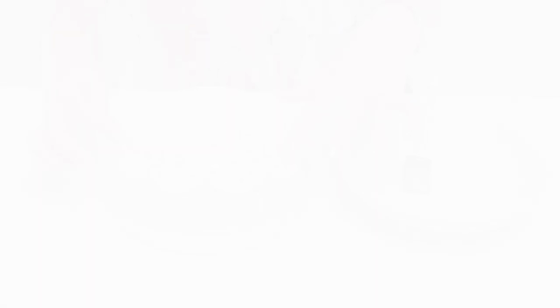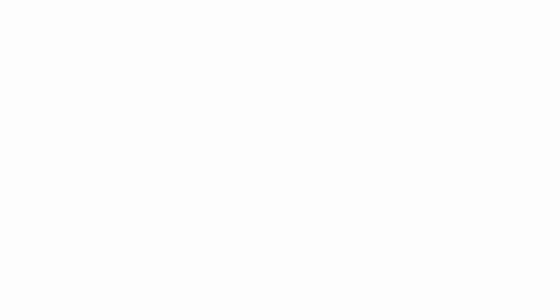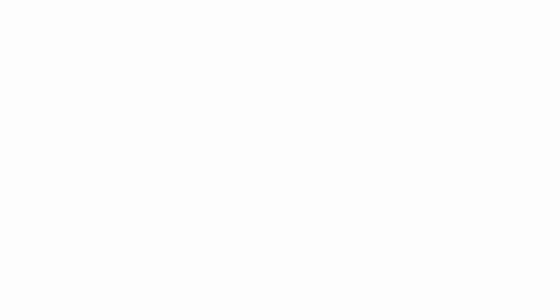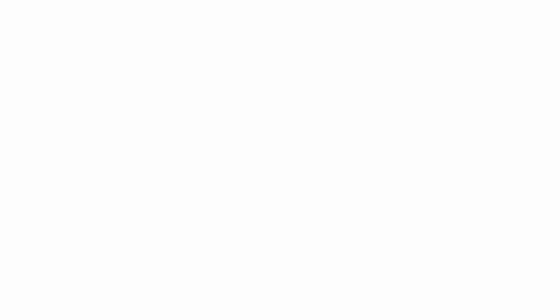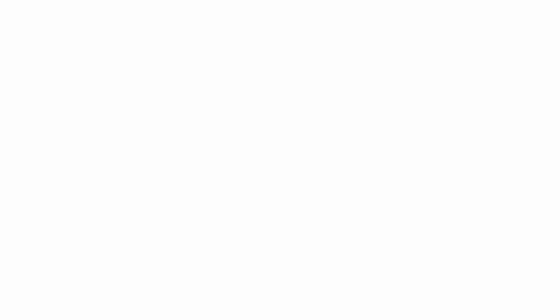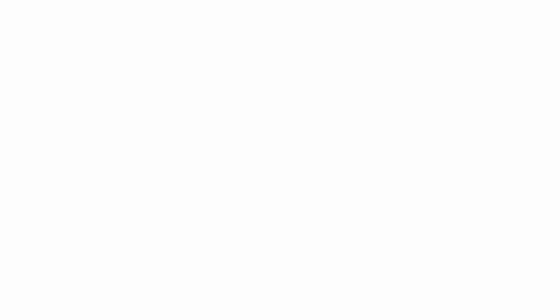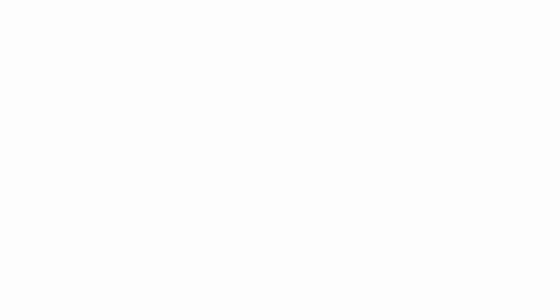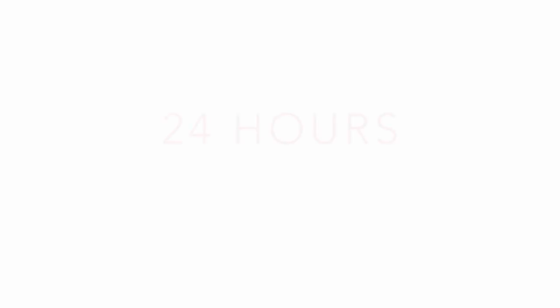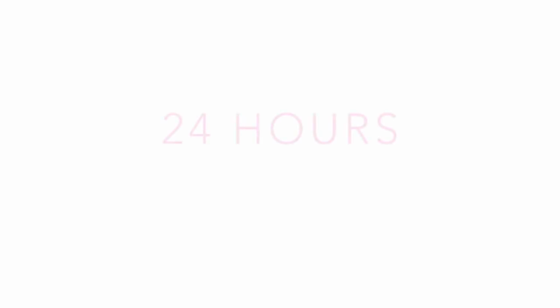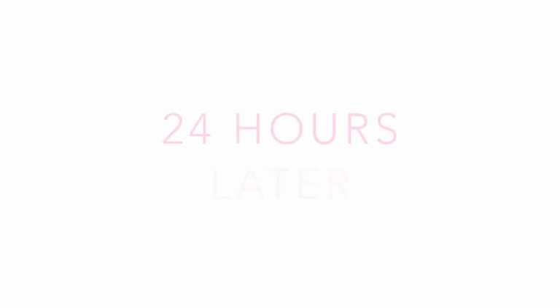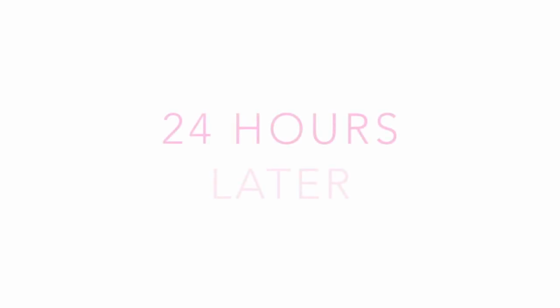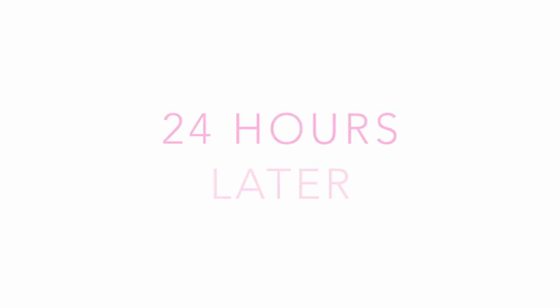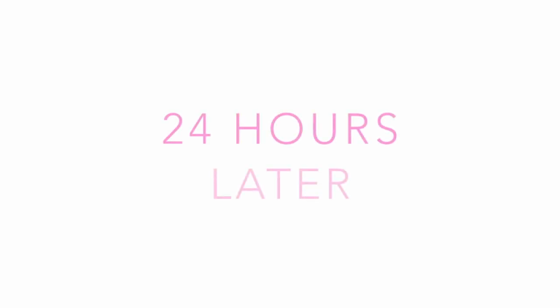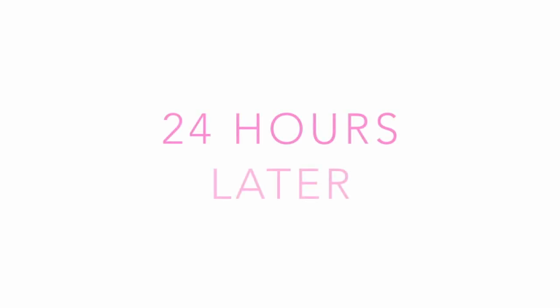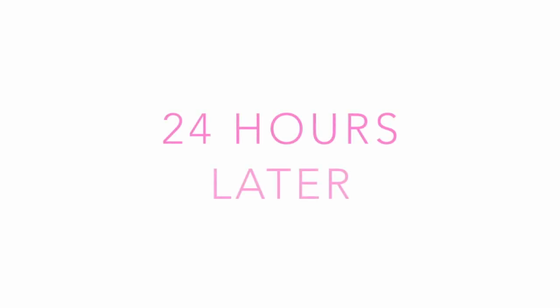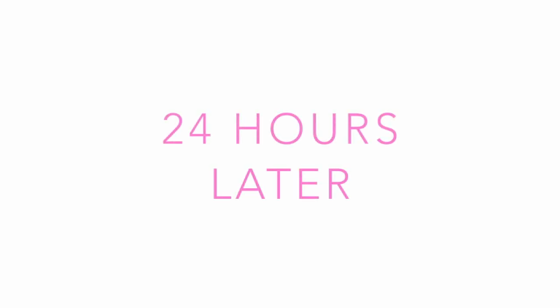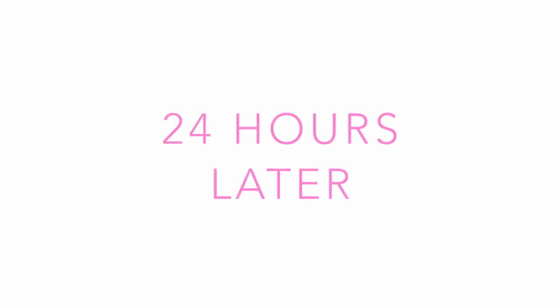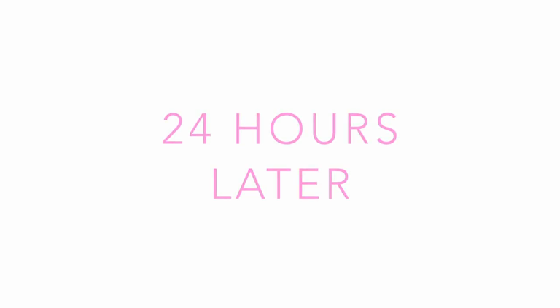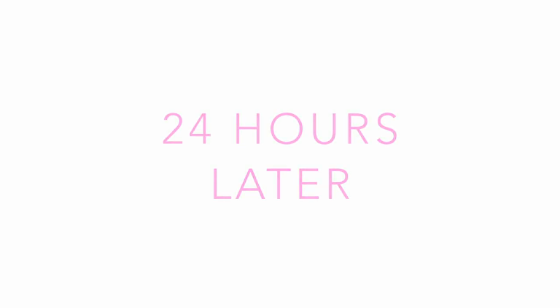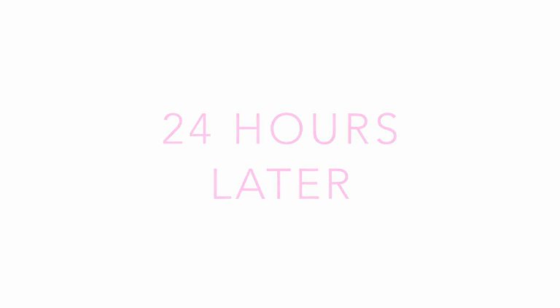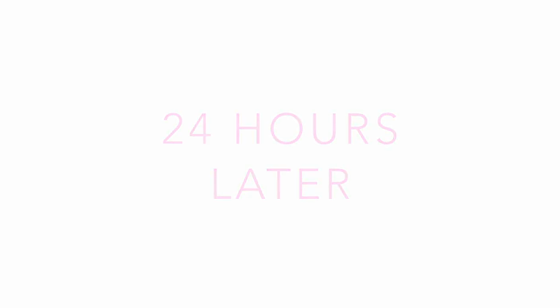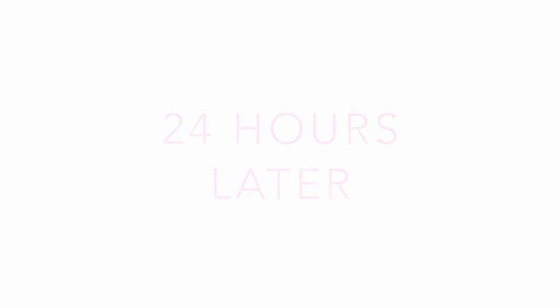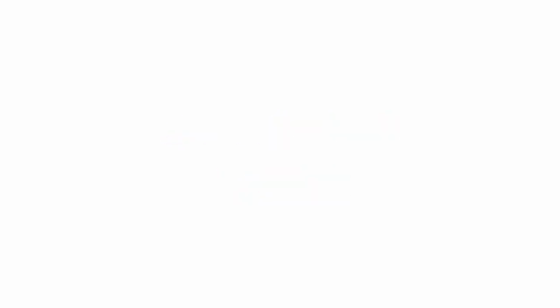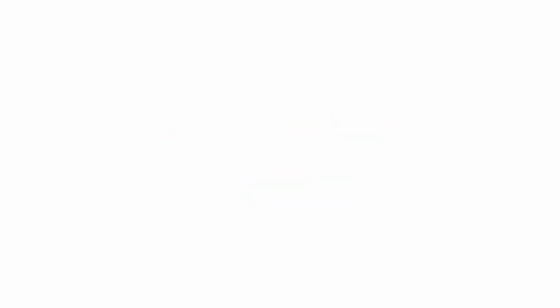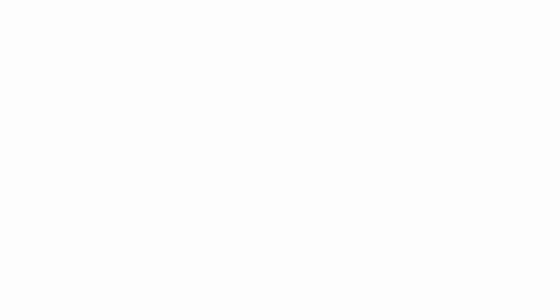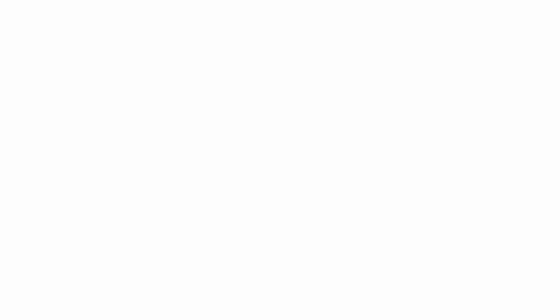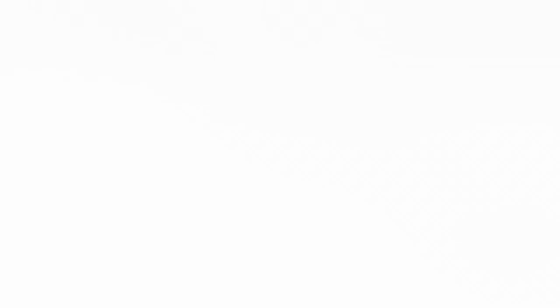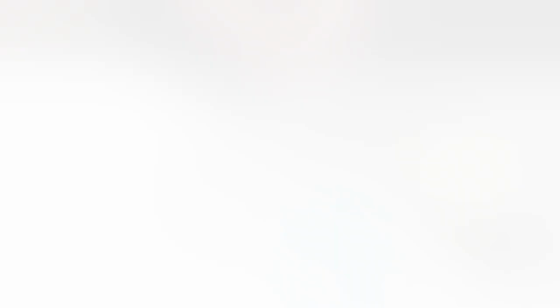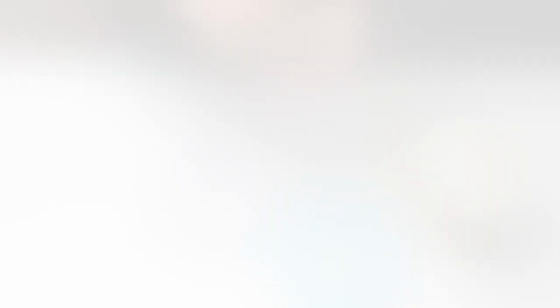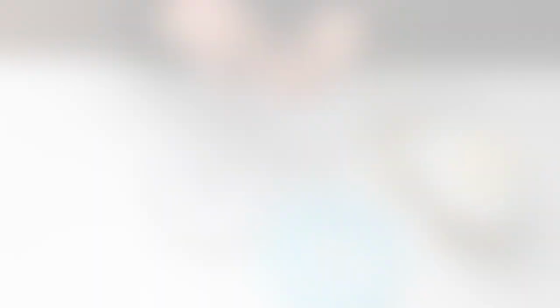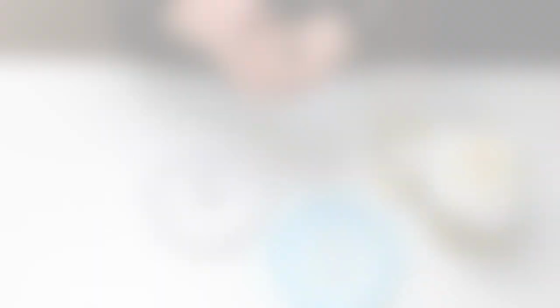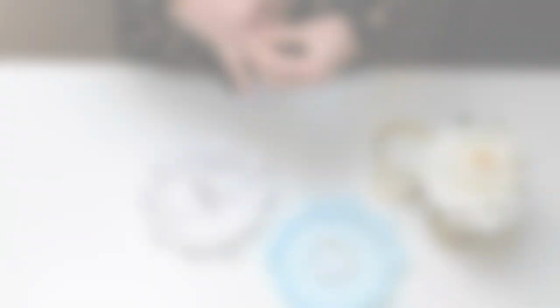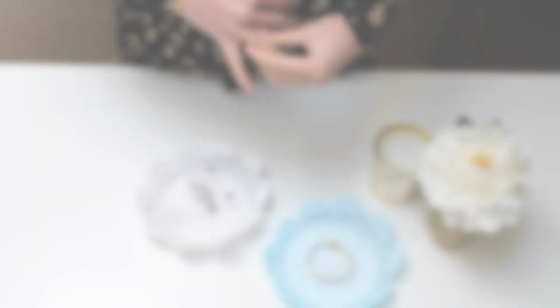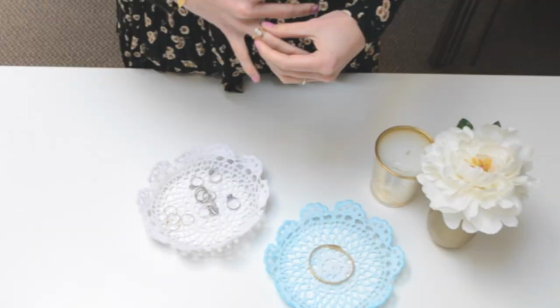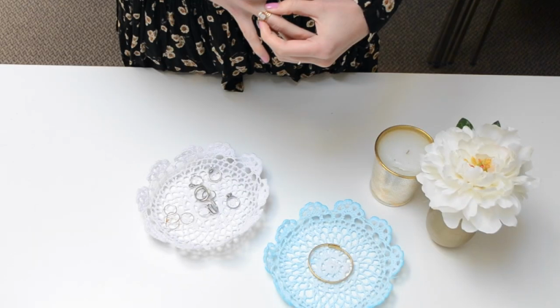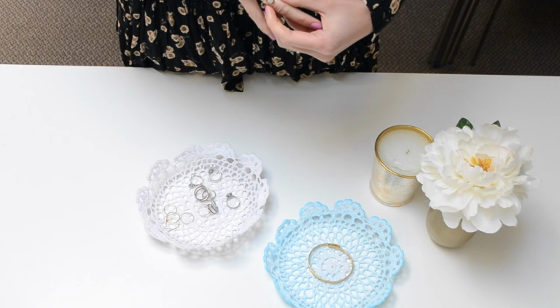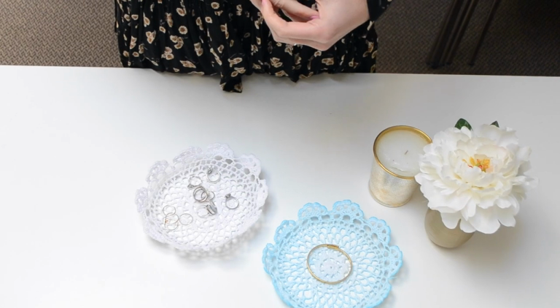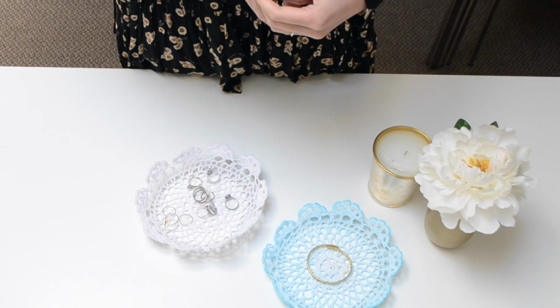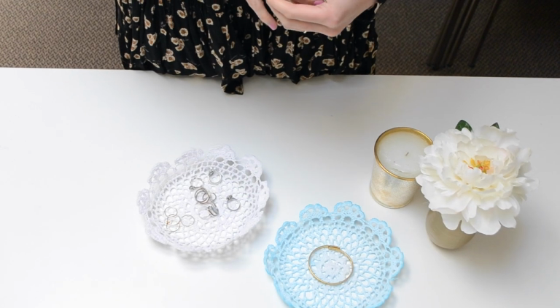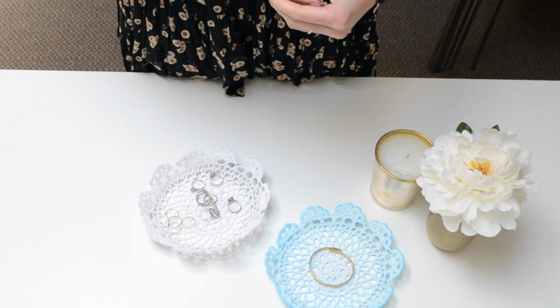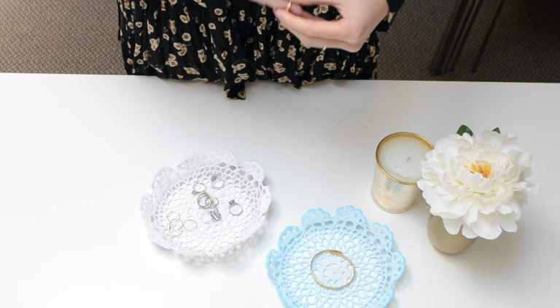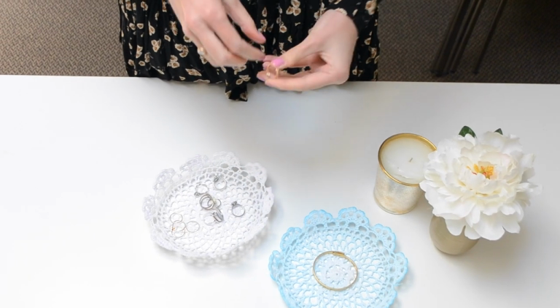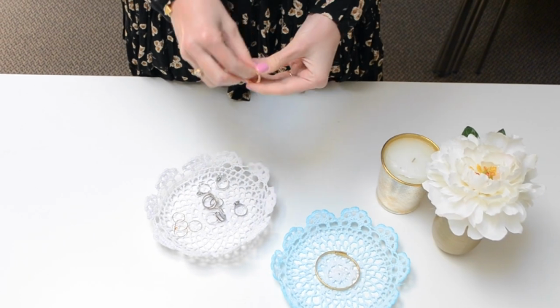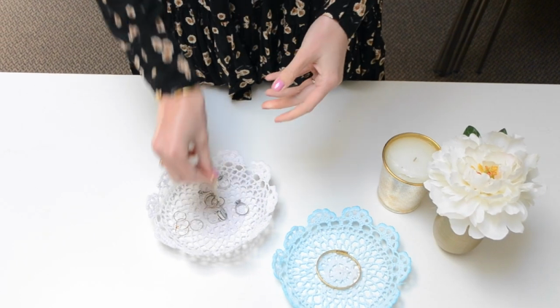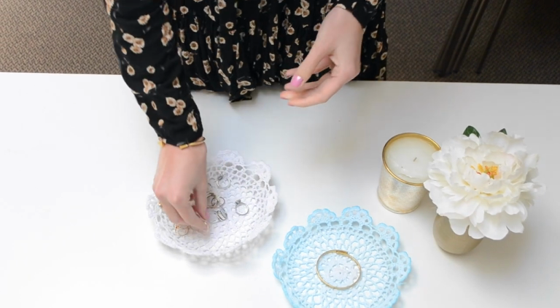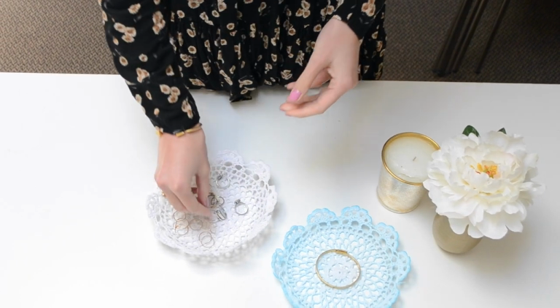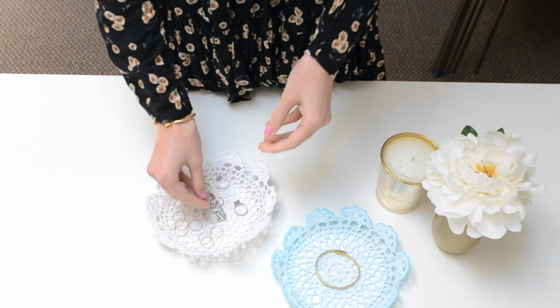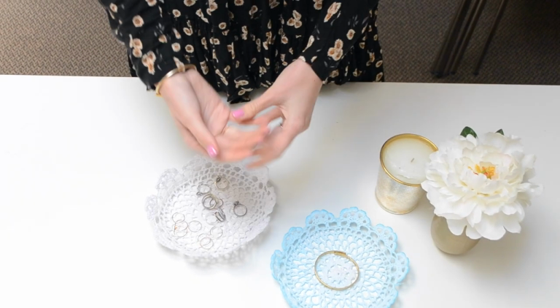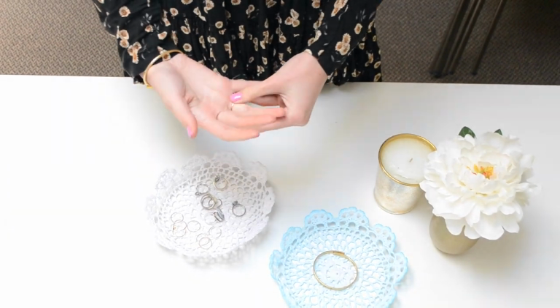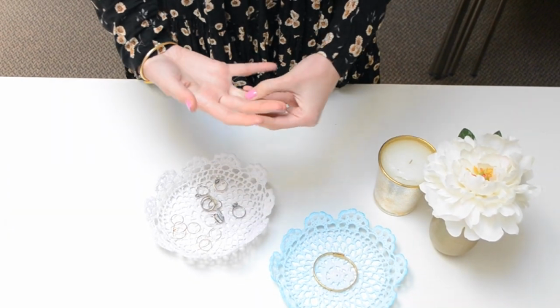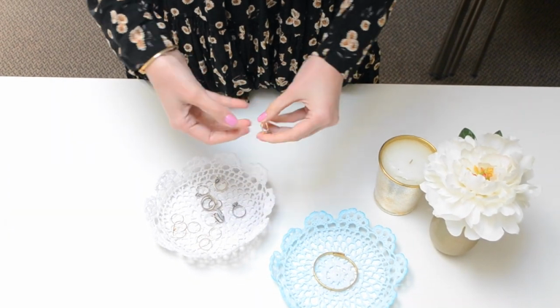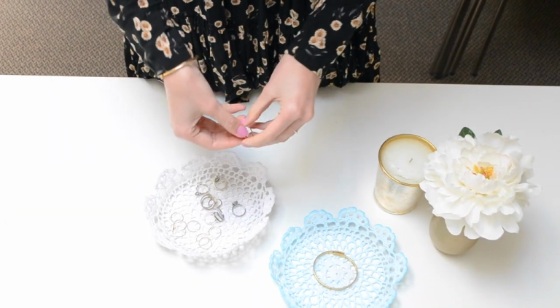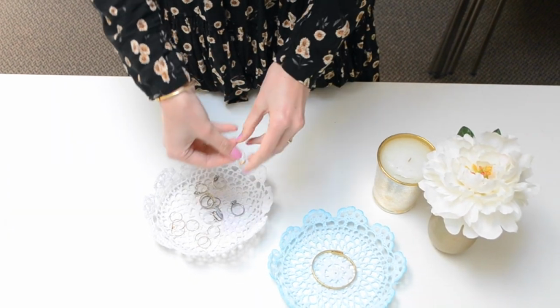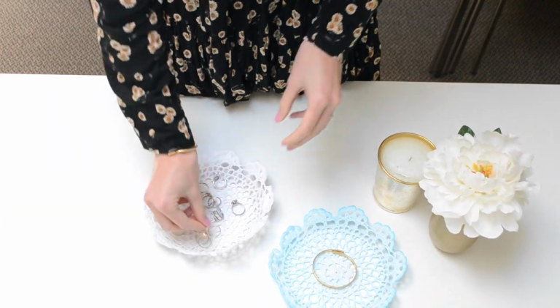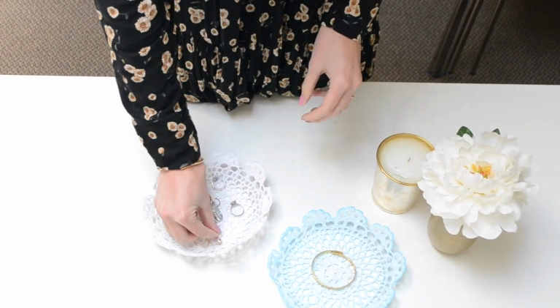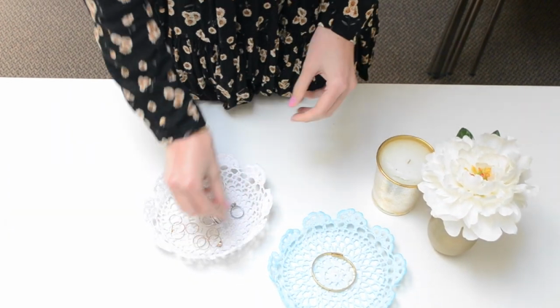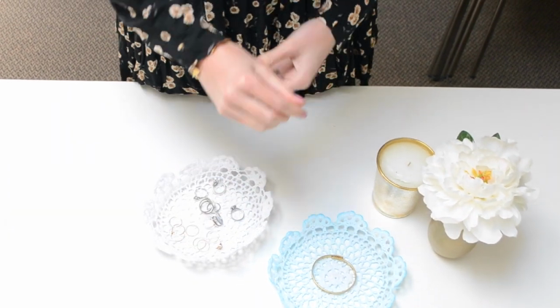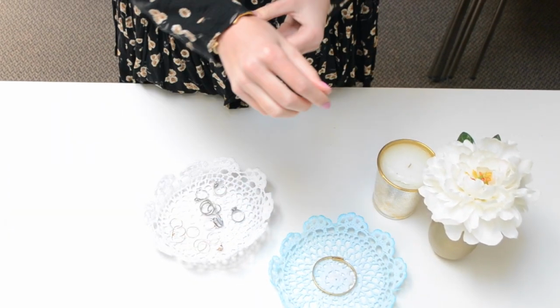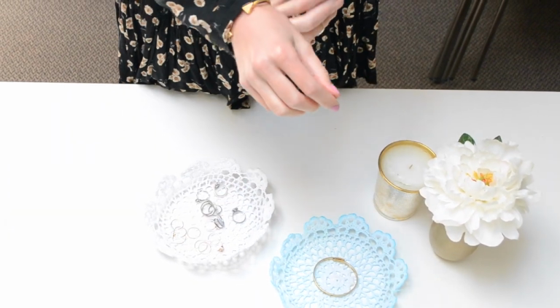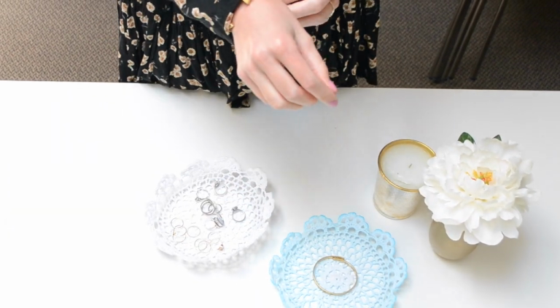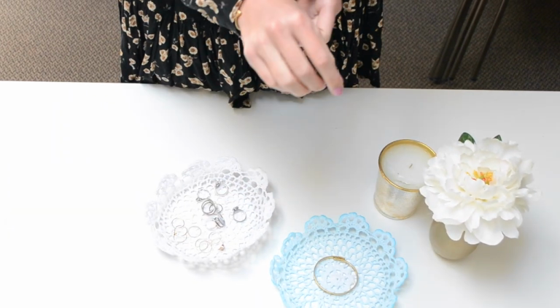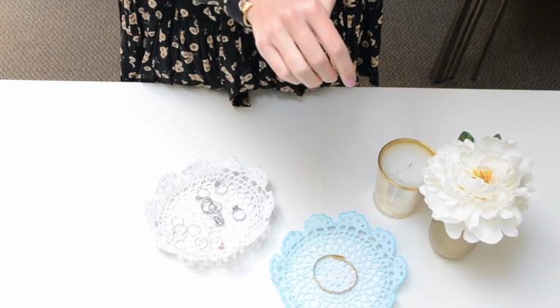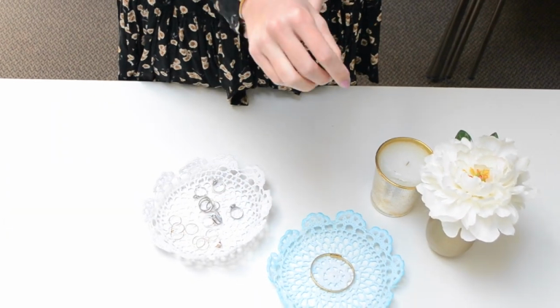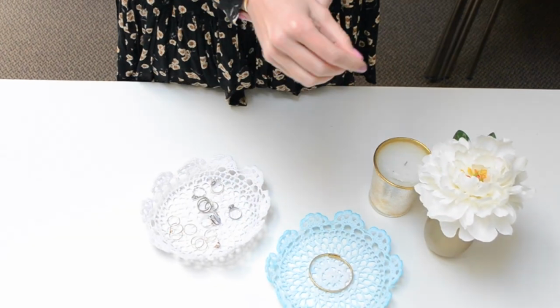In the morning, gently remove your newly formed jewelry holder from the bowl and you've got yourself a pretty new way to store all your favorite accessories.